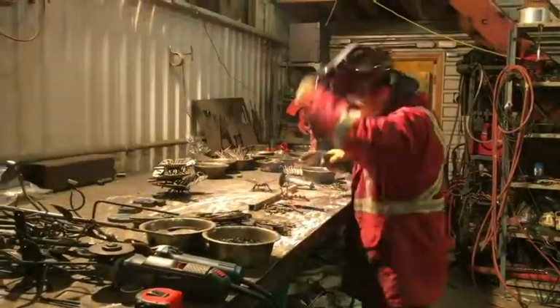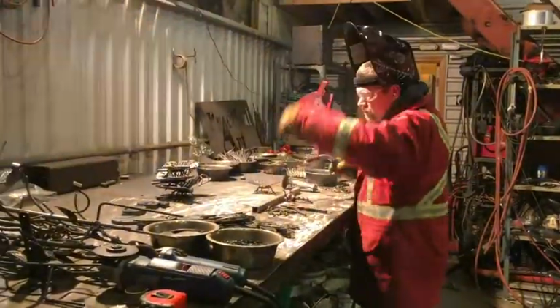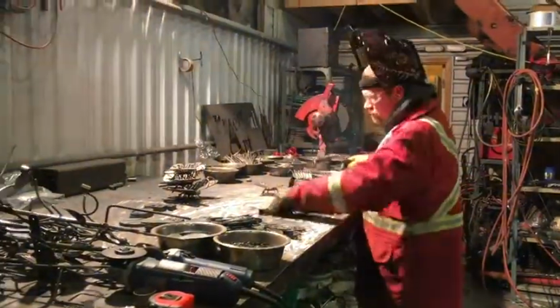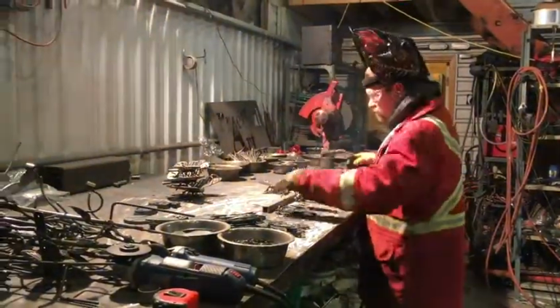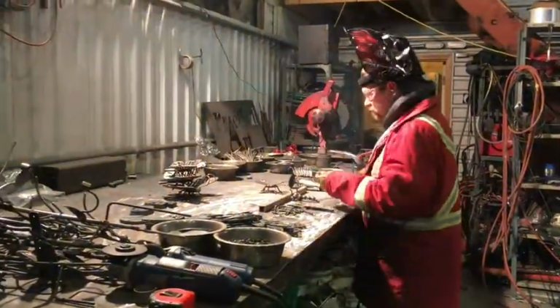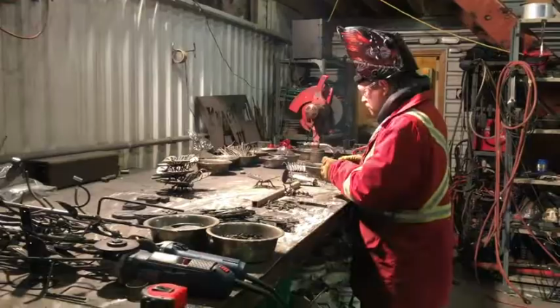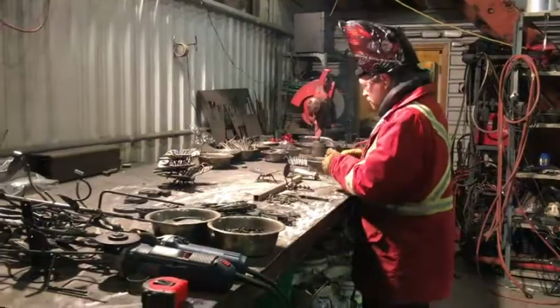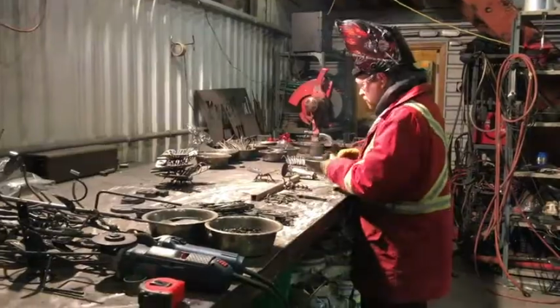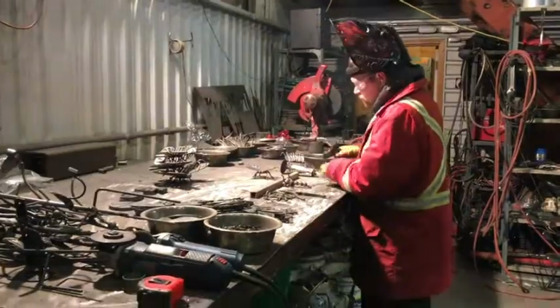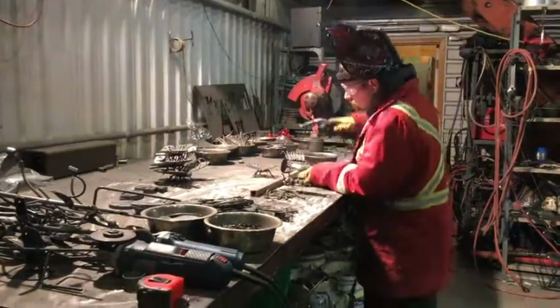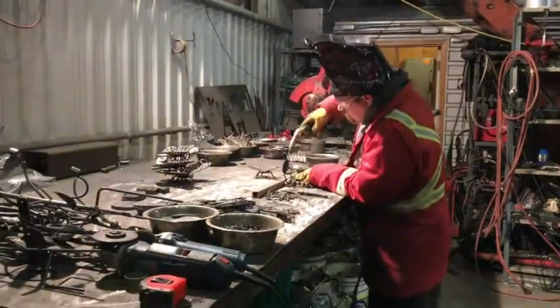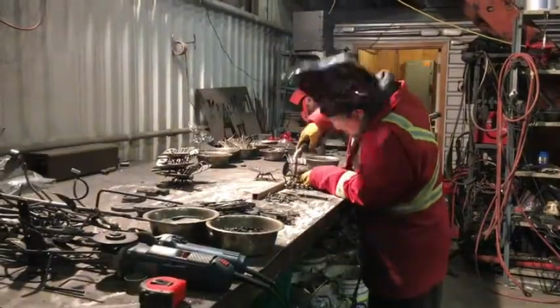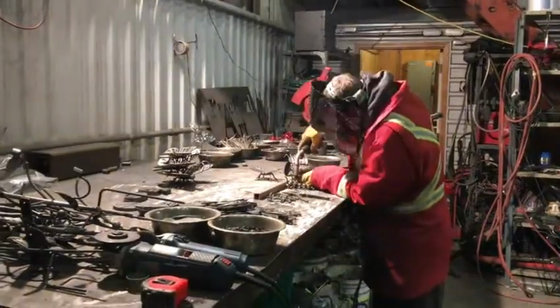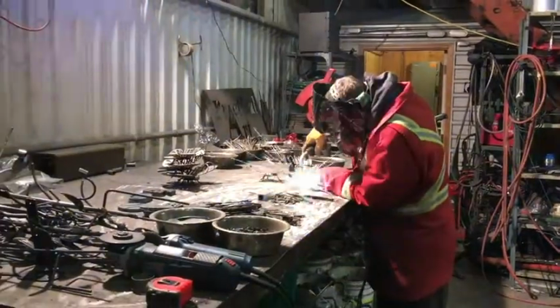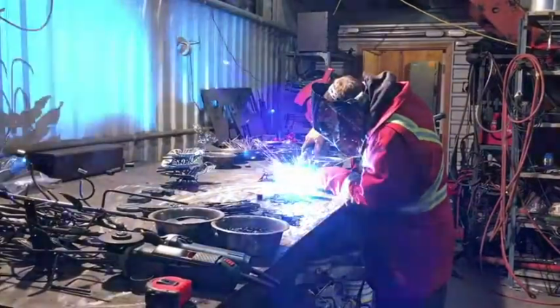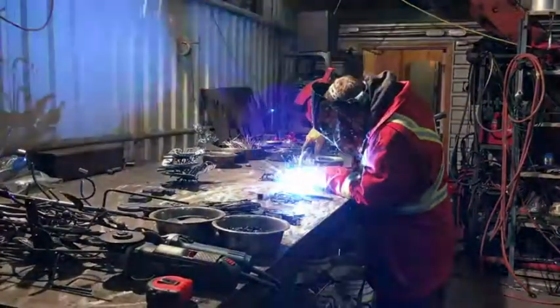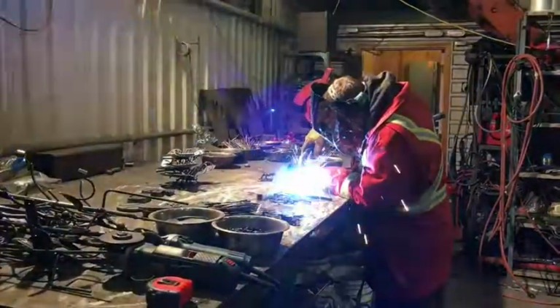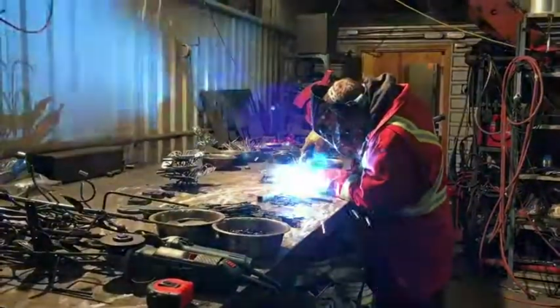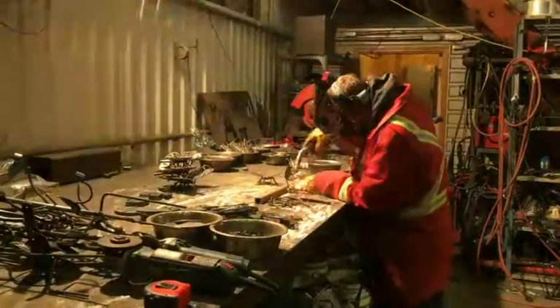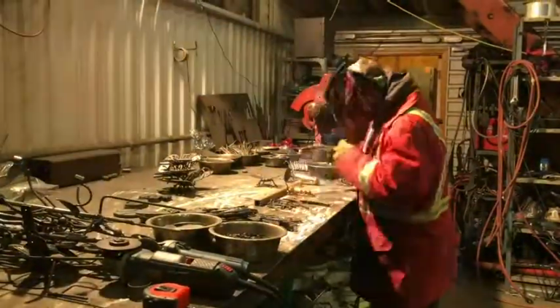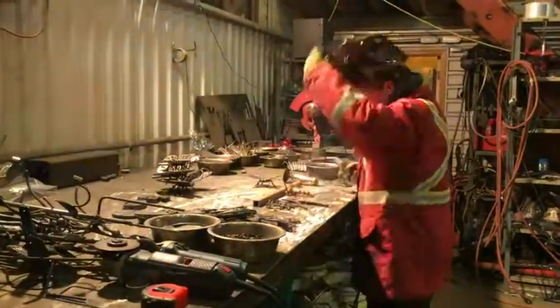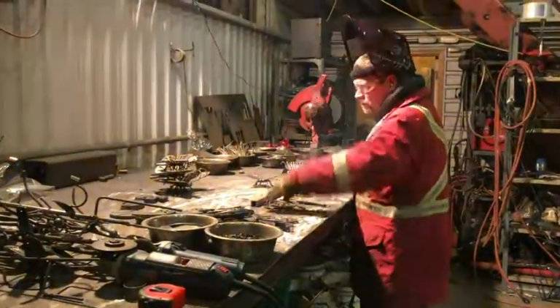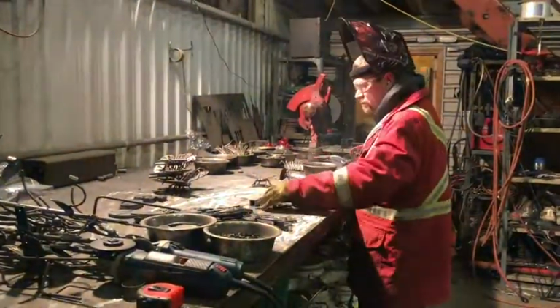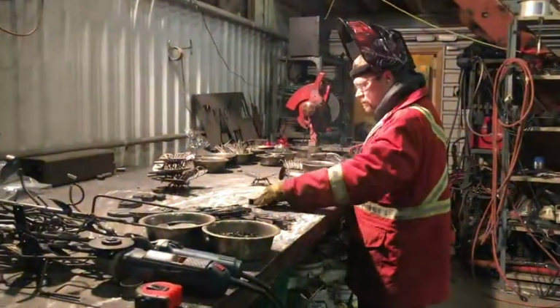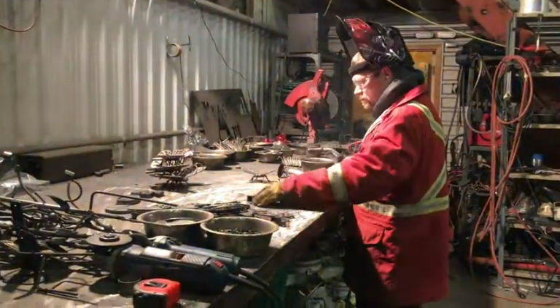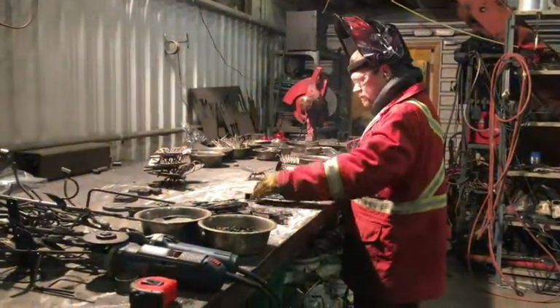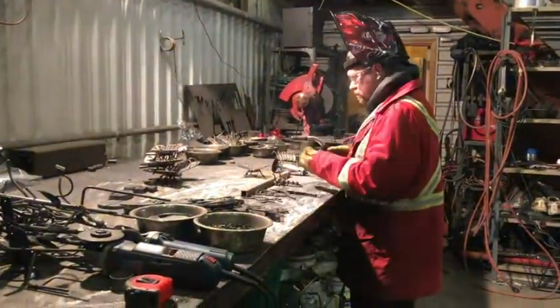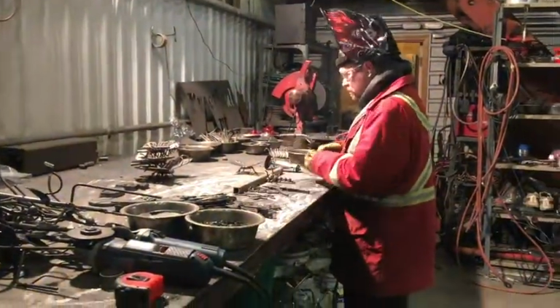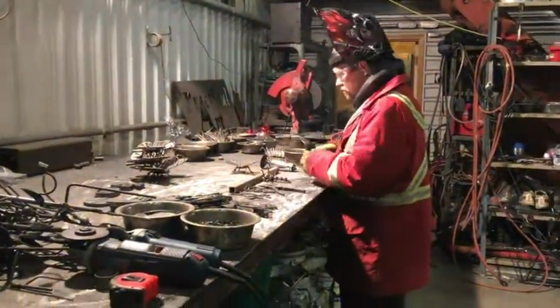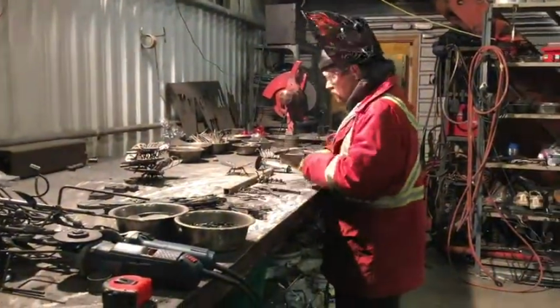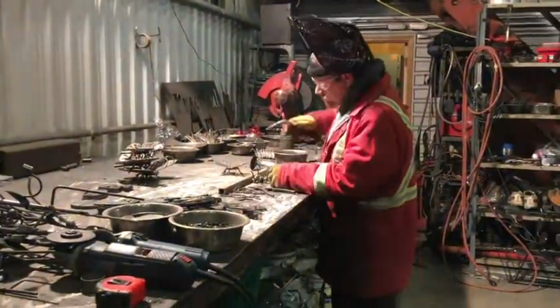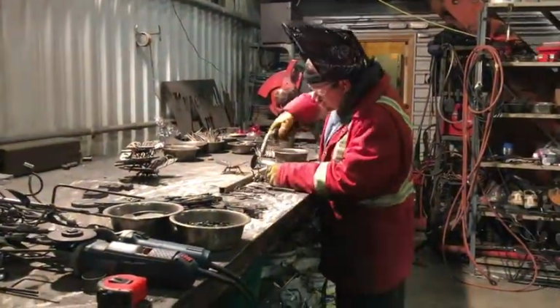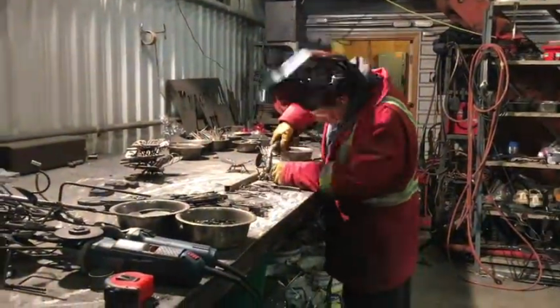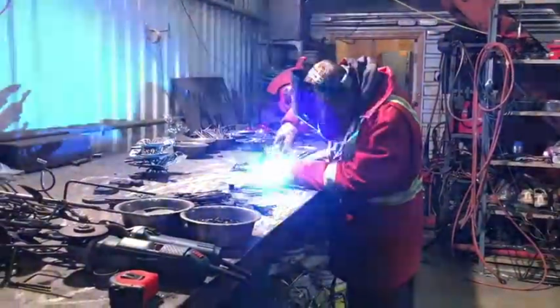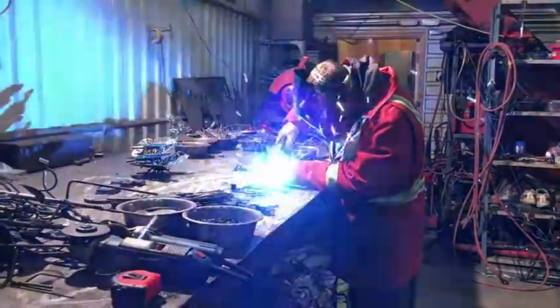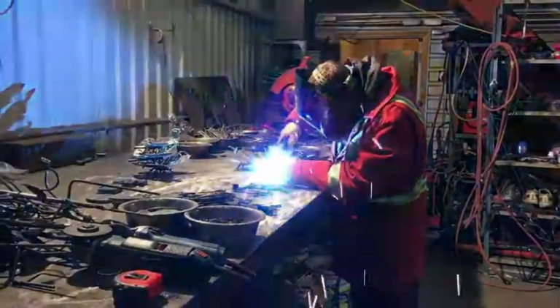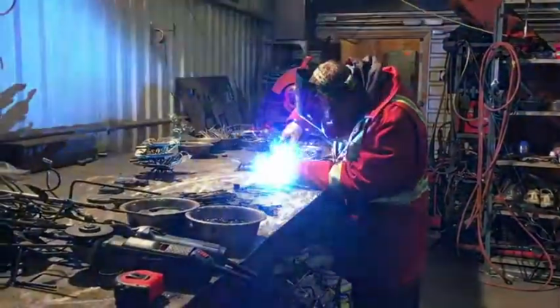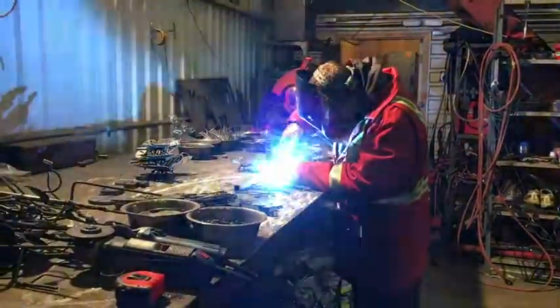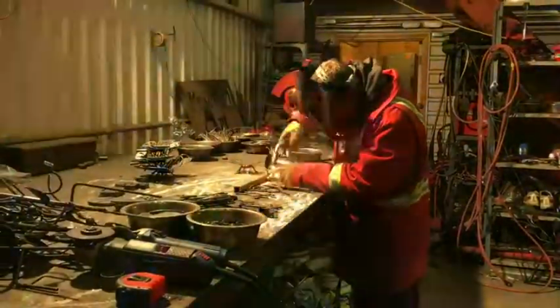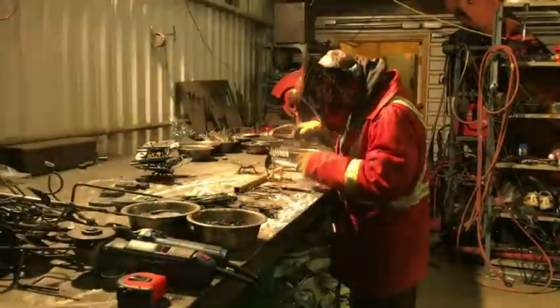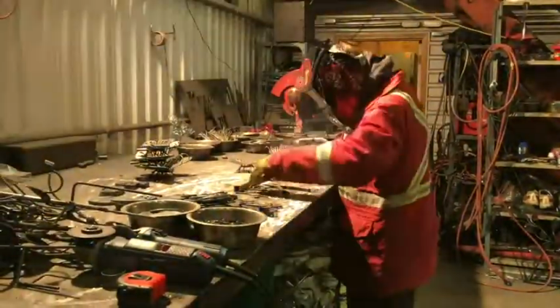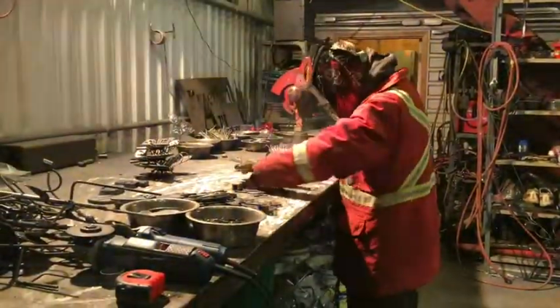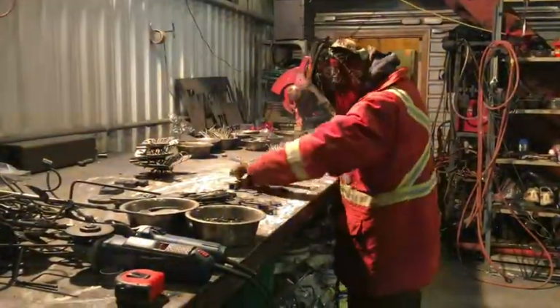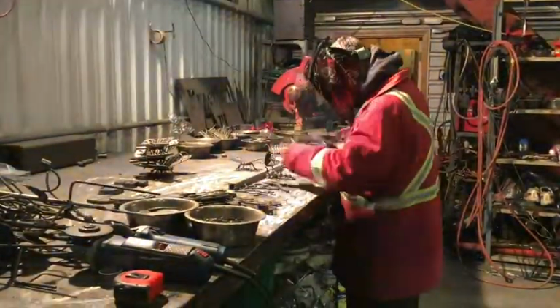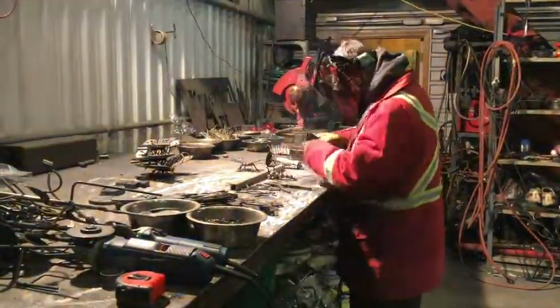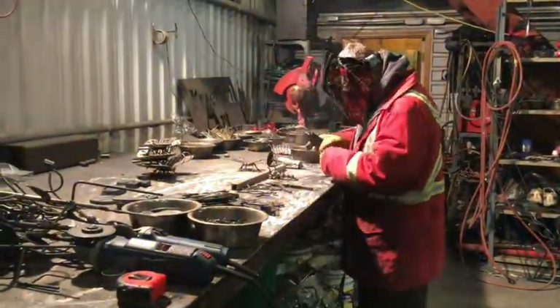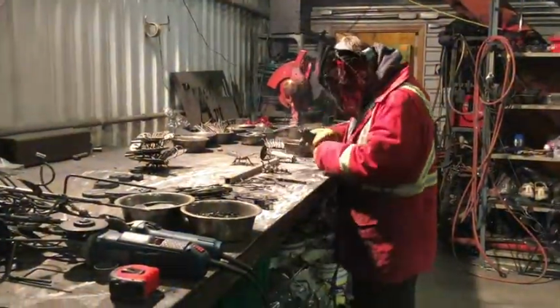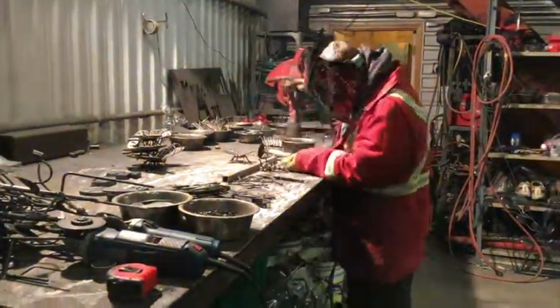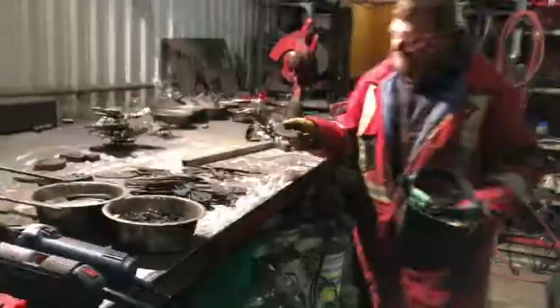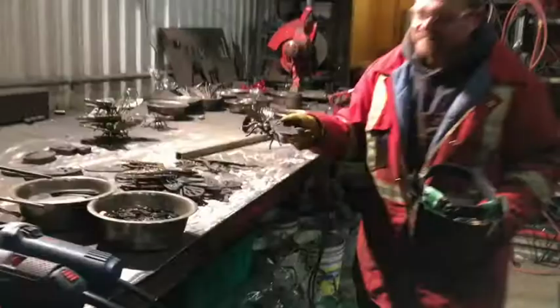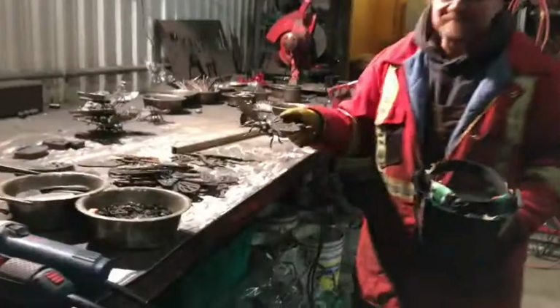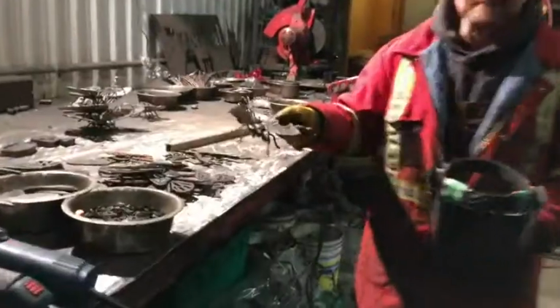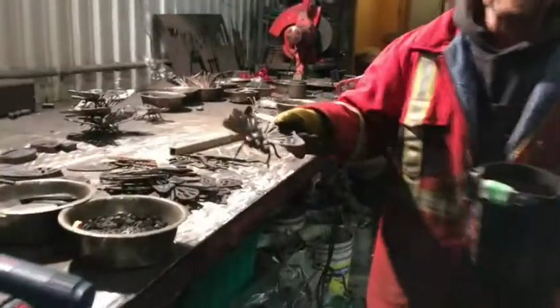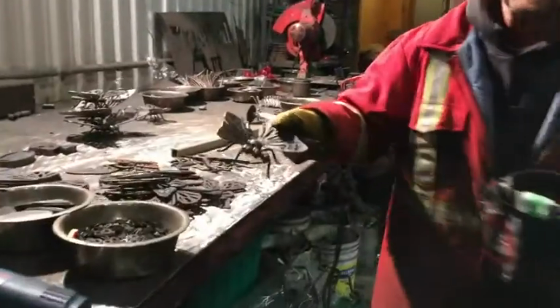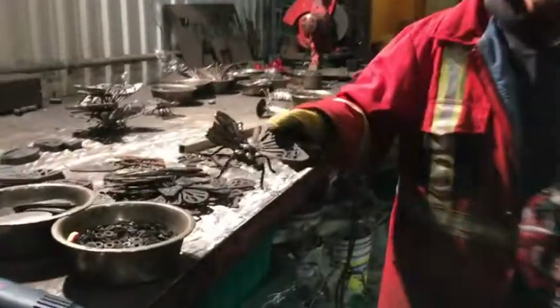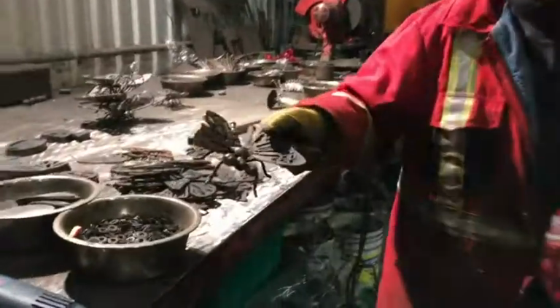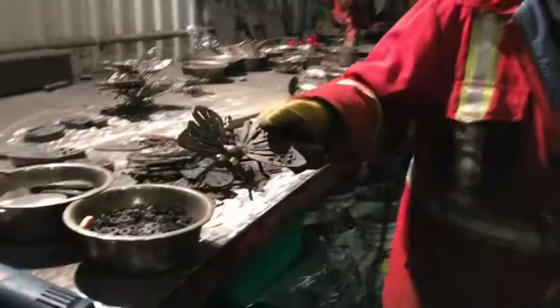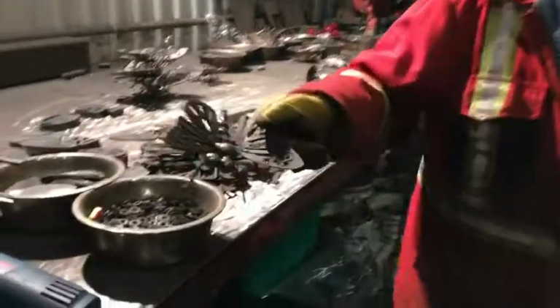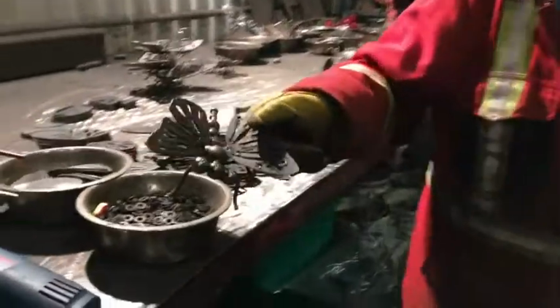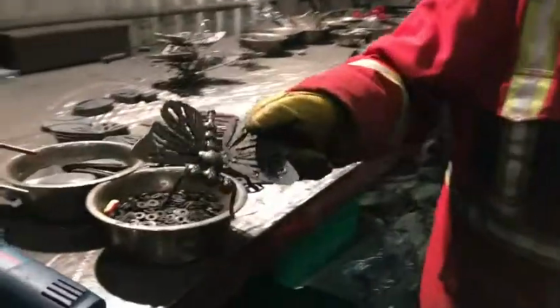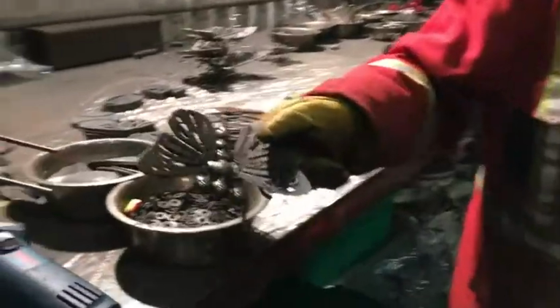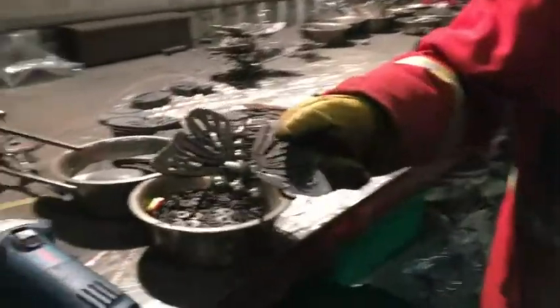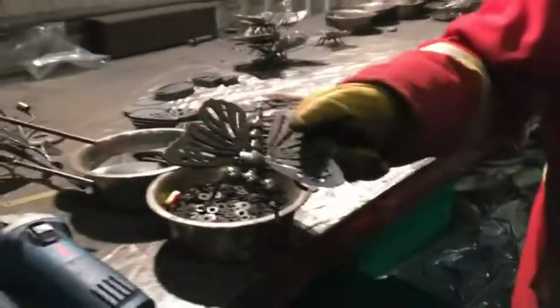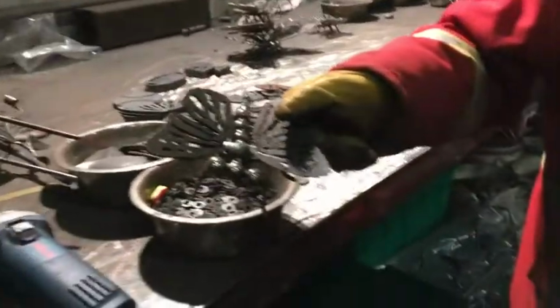We've got it on fast motion here. He's MIG welding, putting this butterfly together, and there we have the finished metal butterfly.